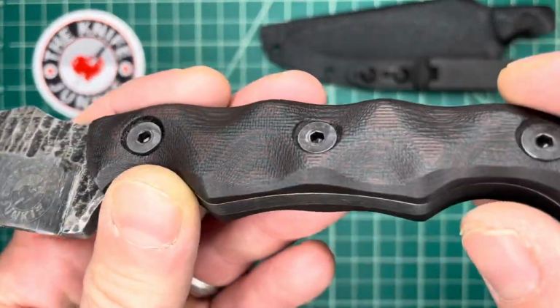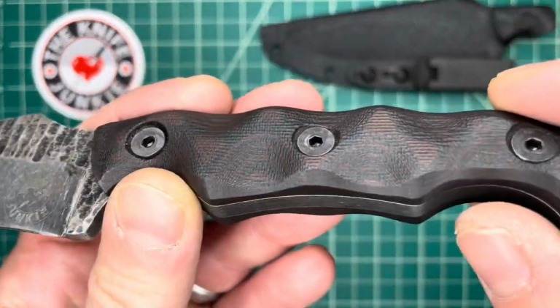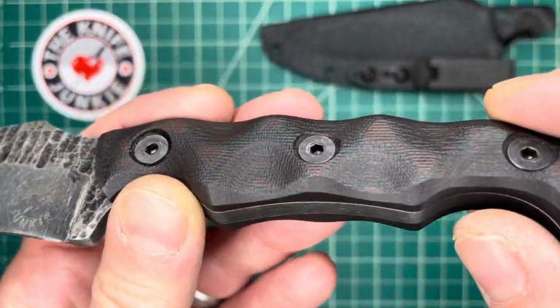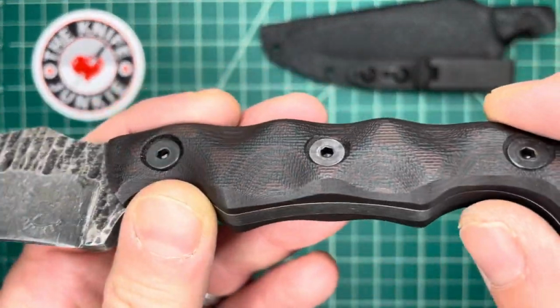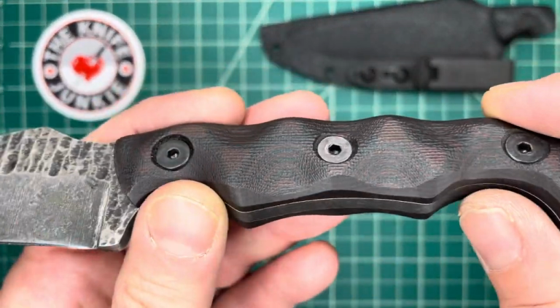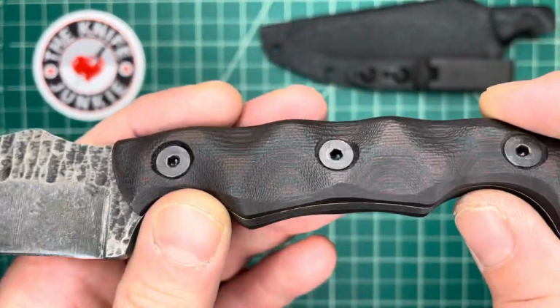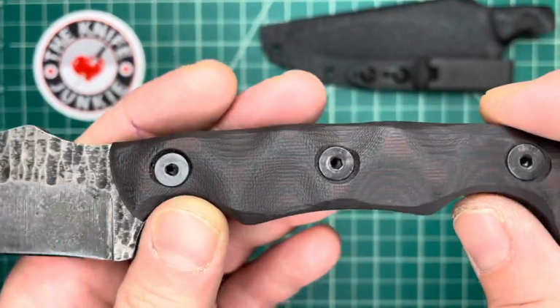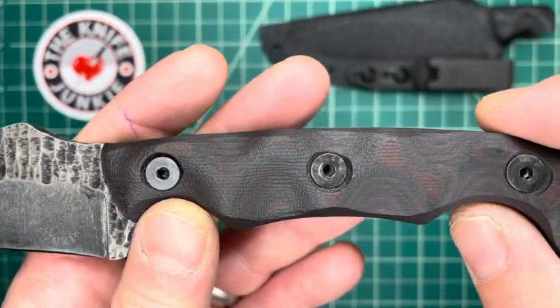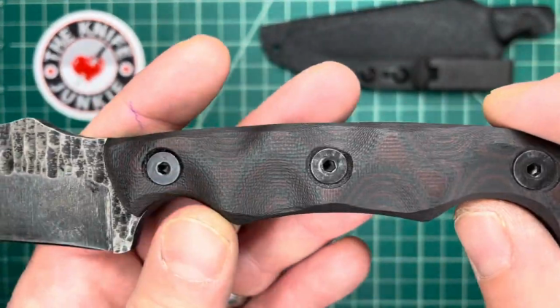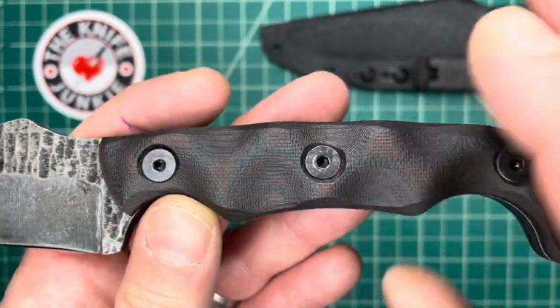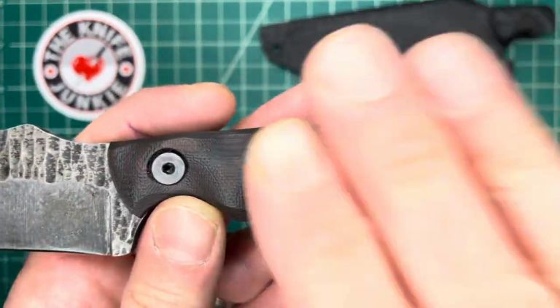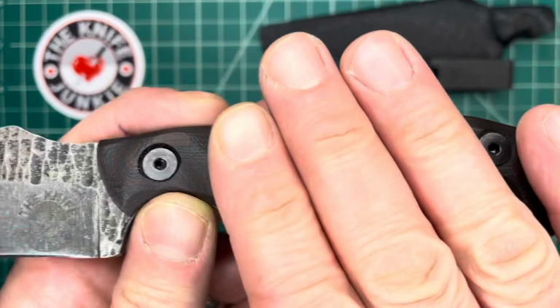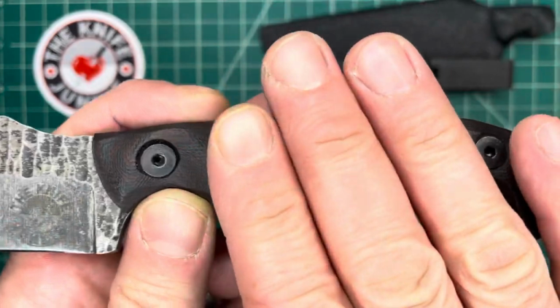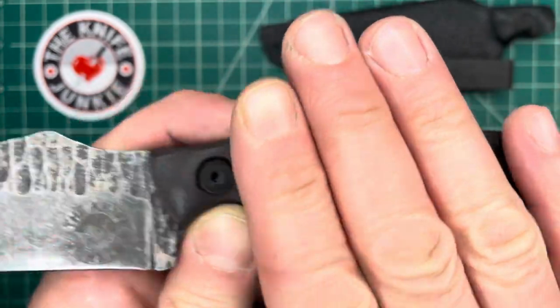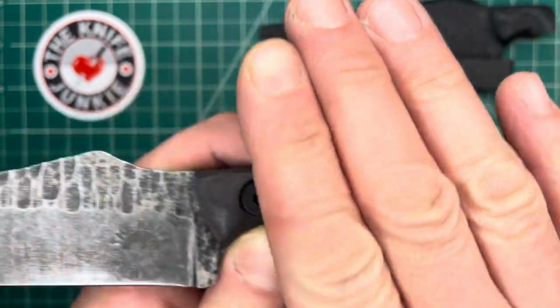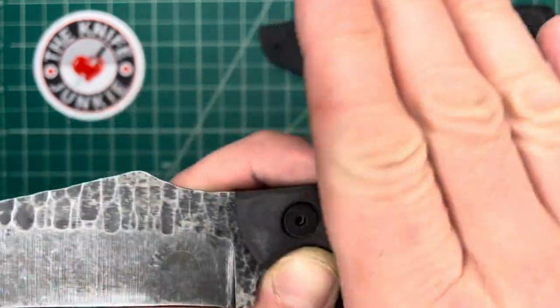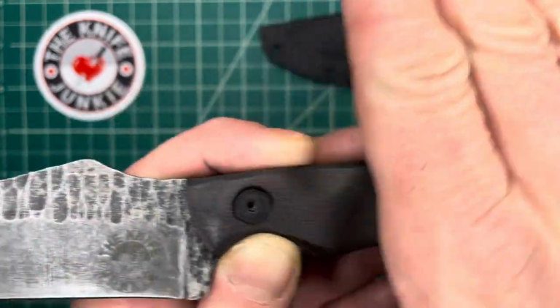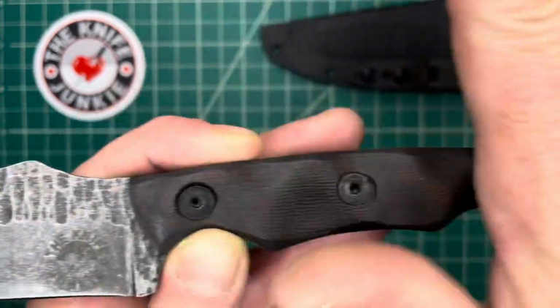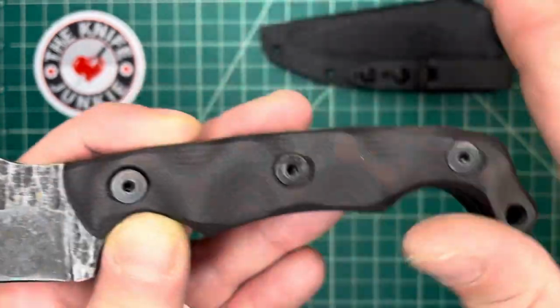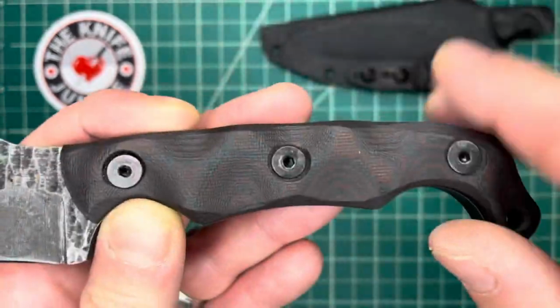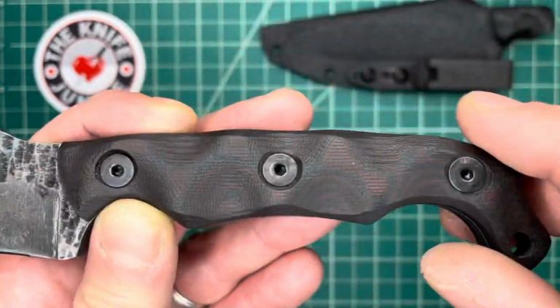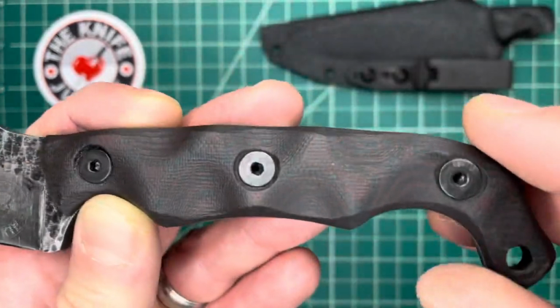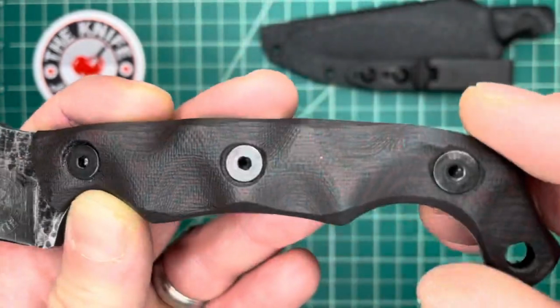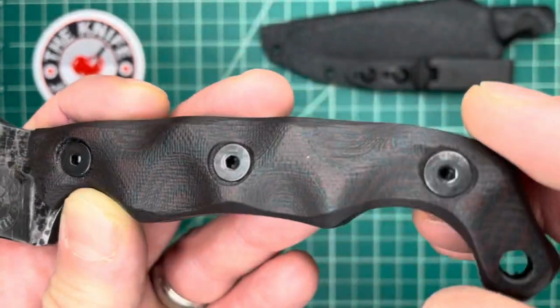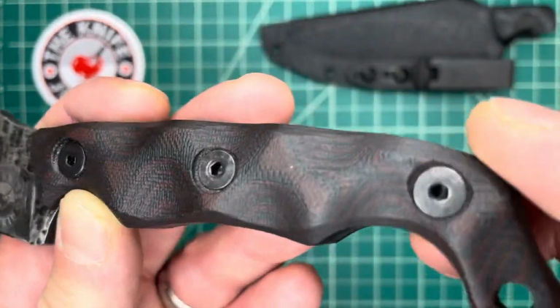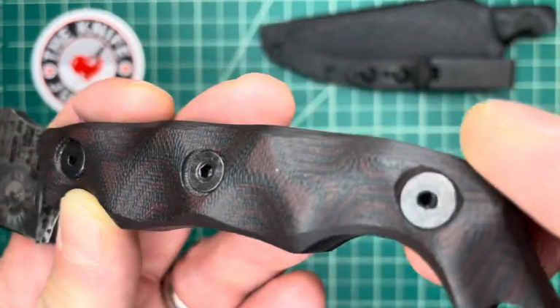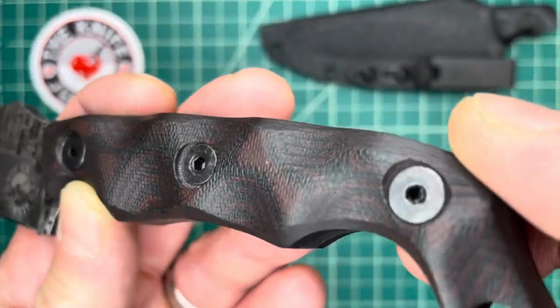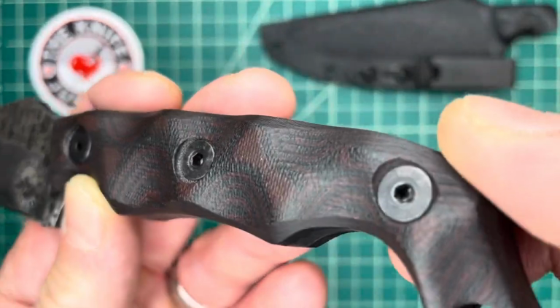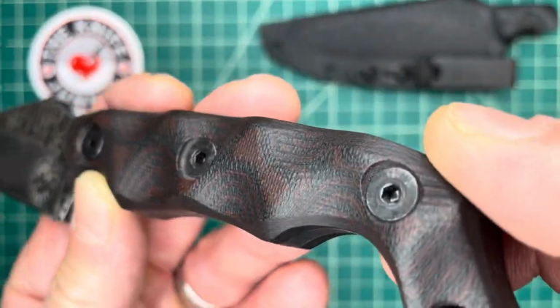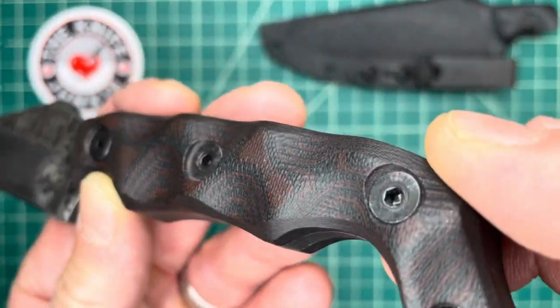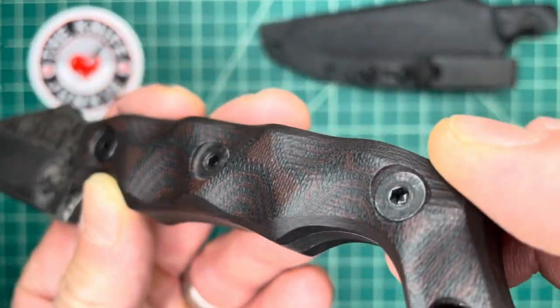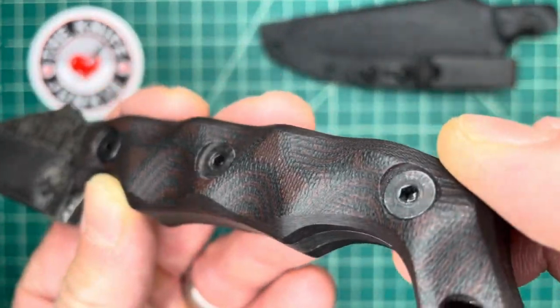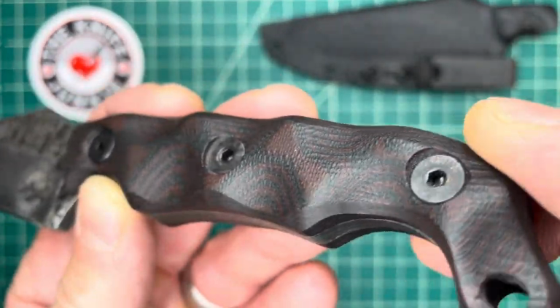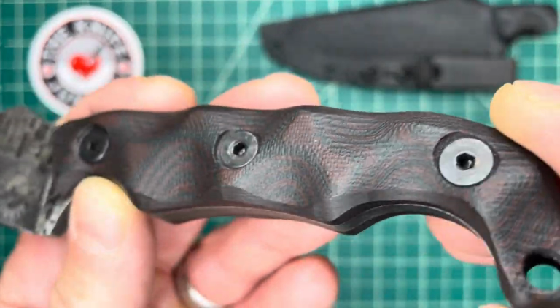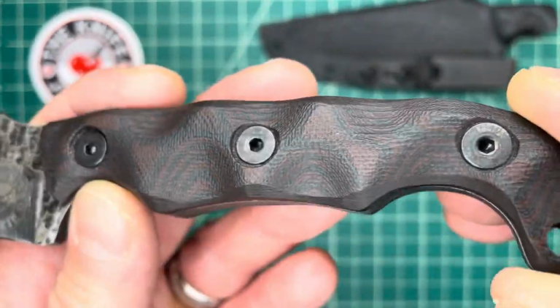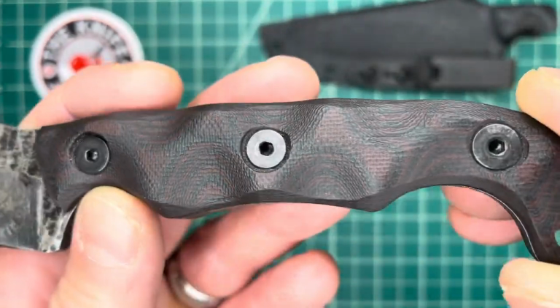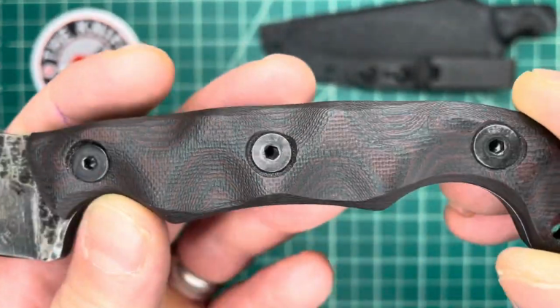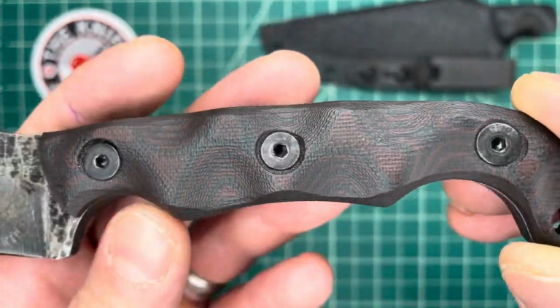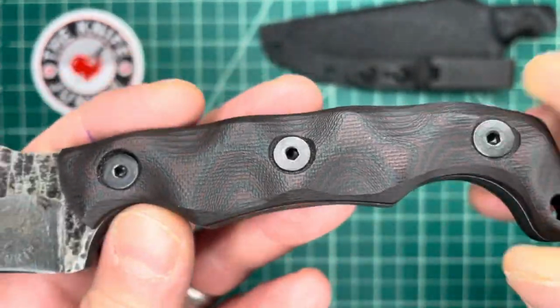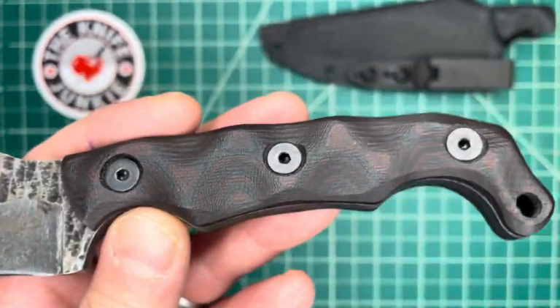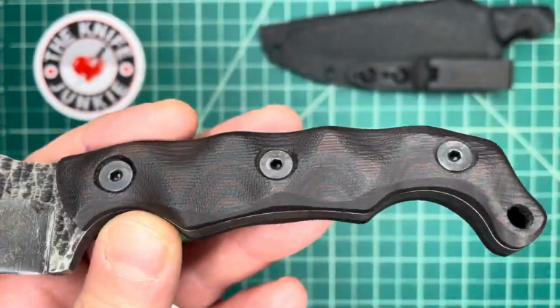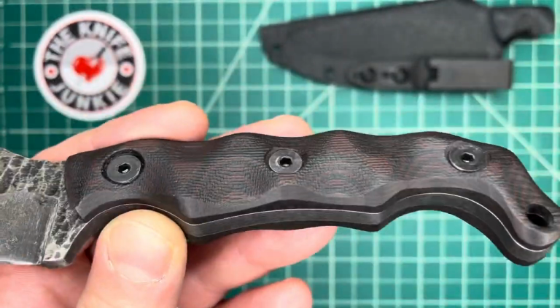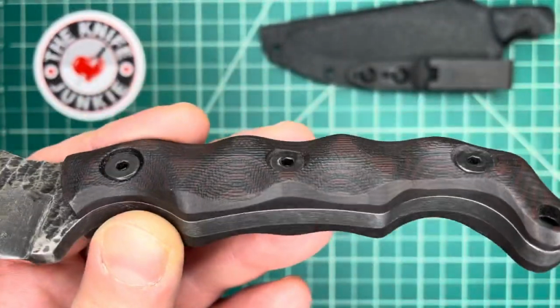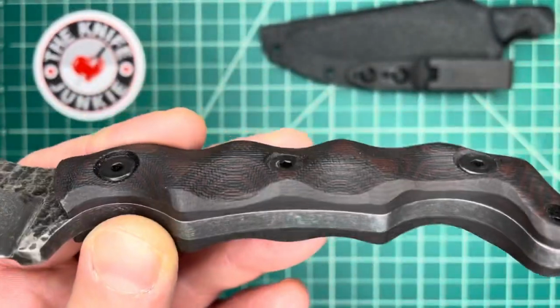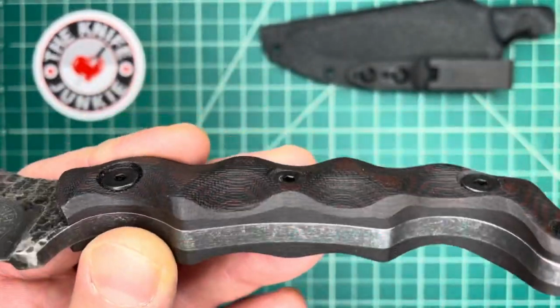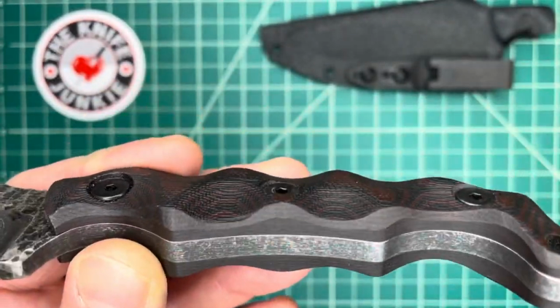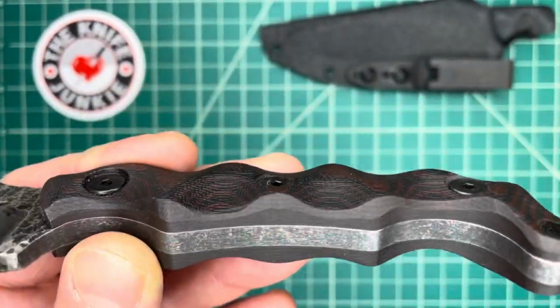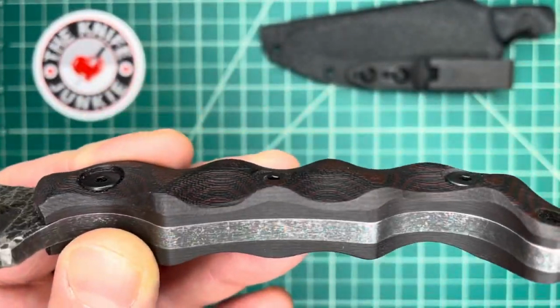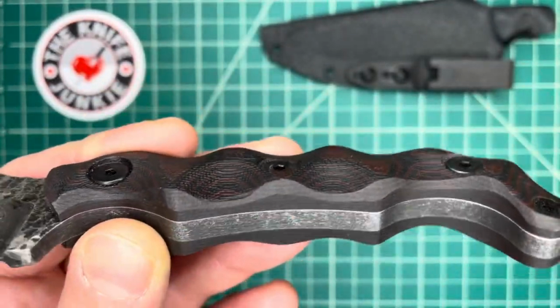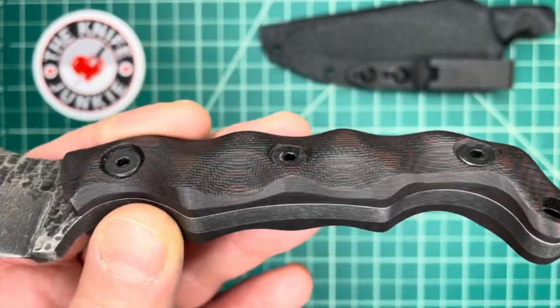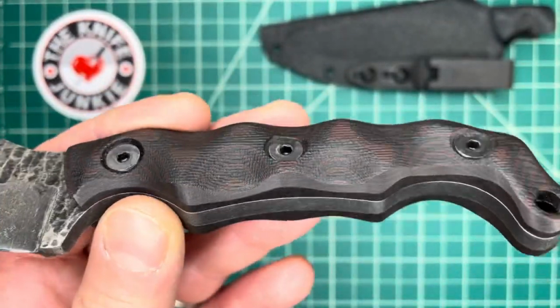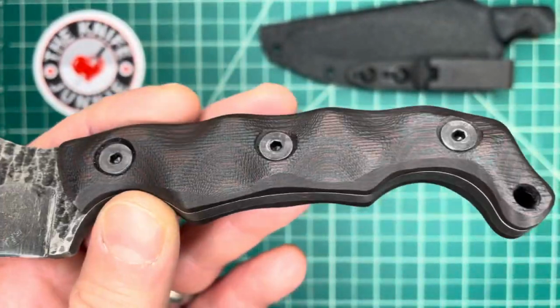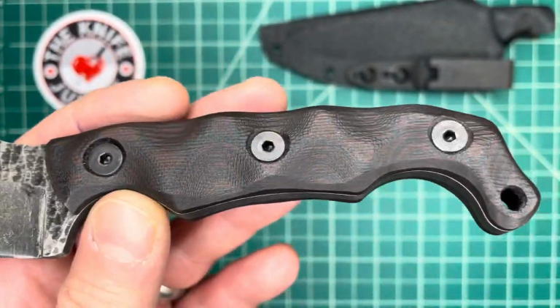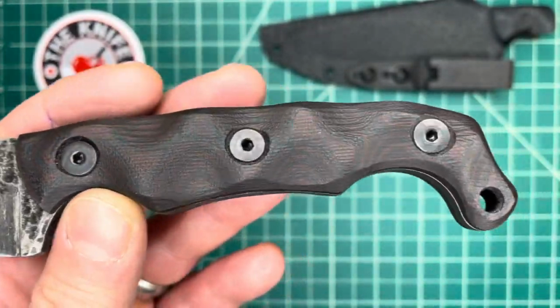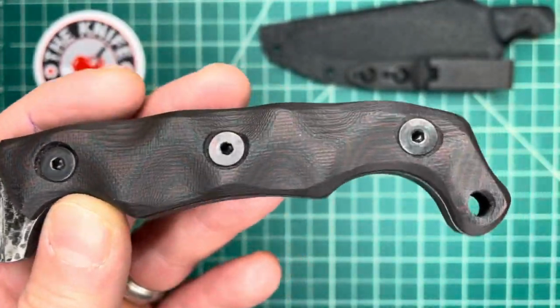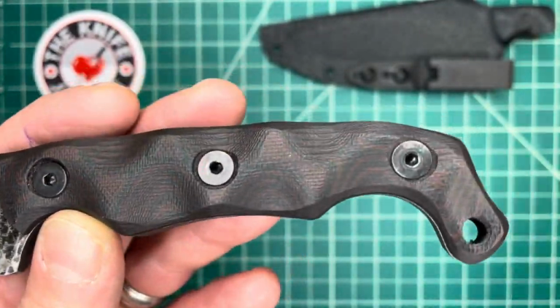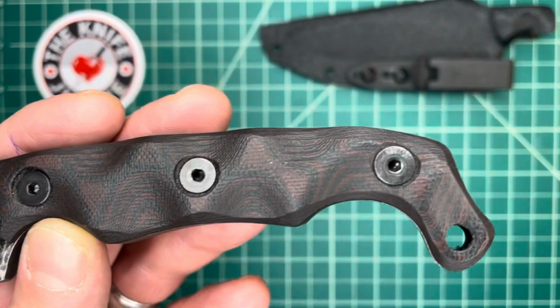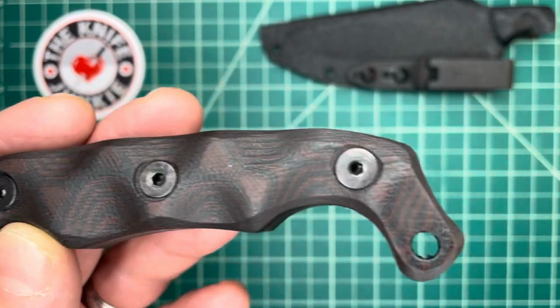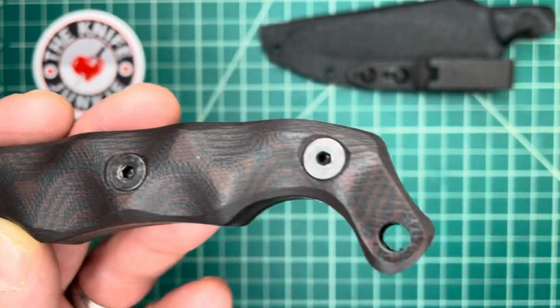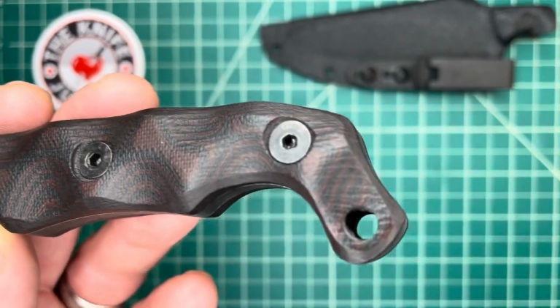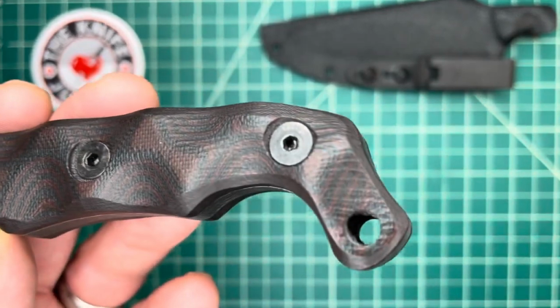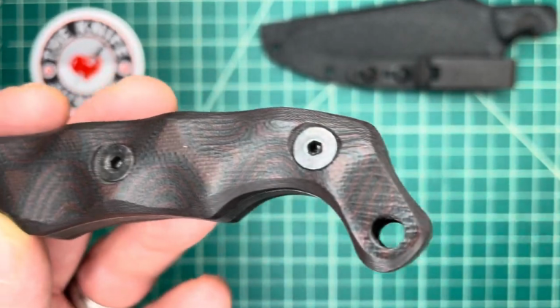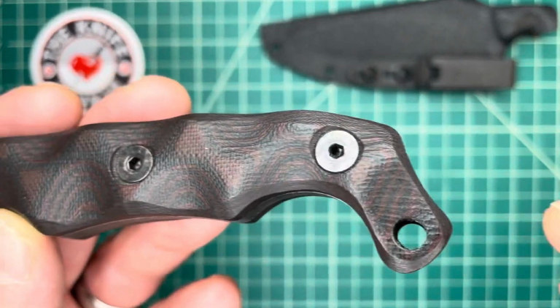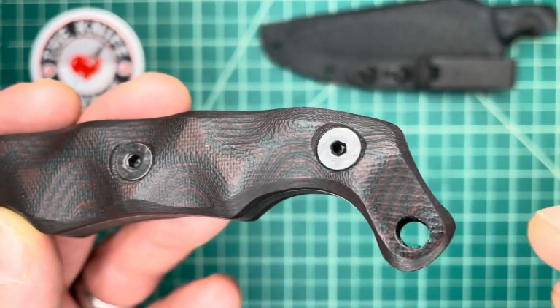I lucked out that he had one in maroon and black. I love those colors together, especially on a knife handle.